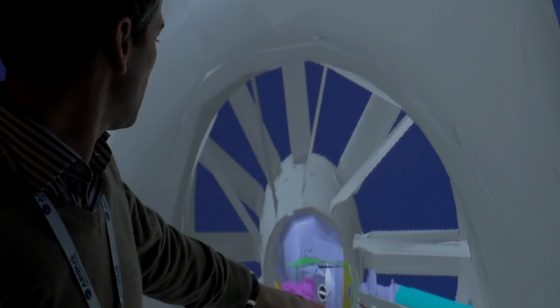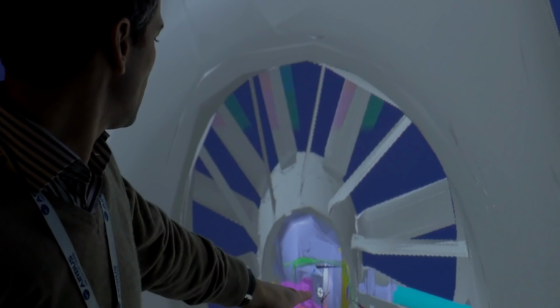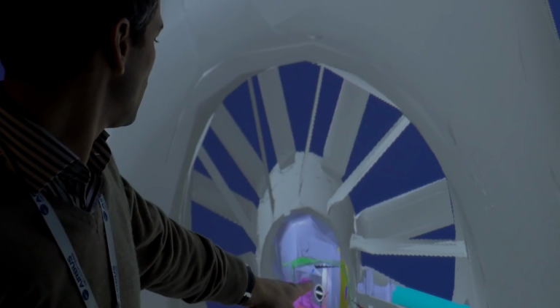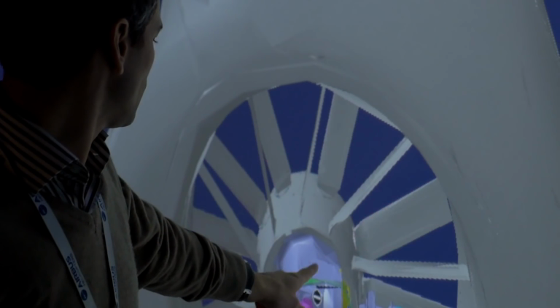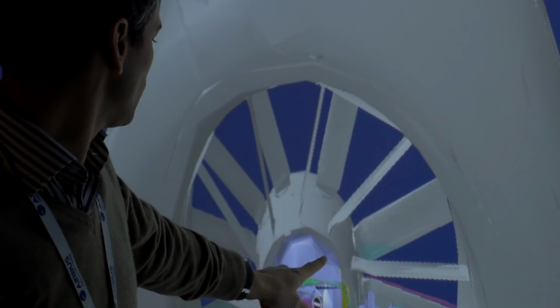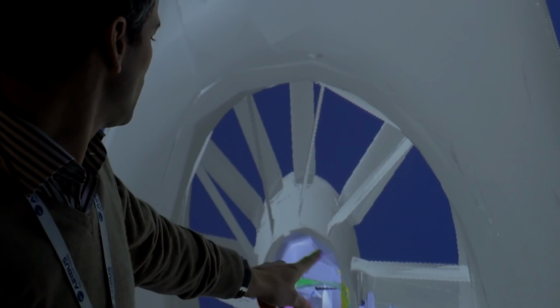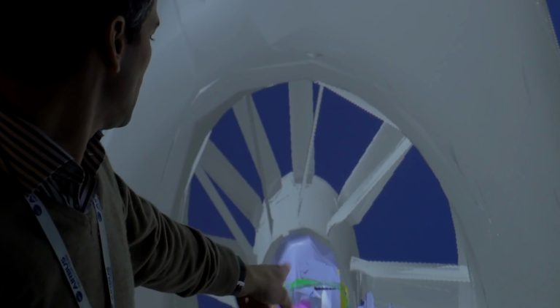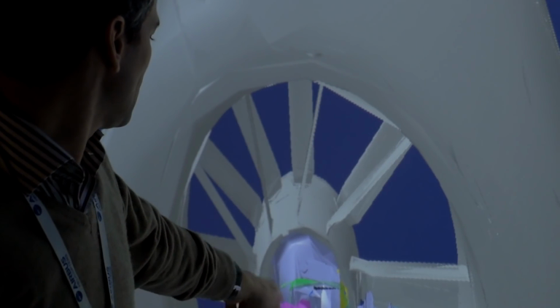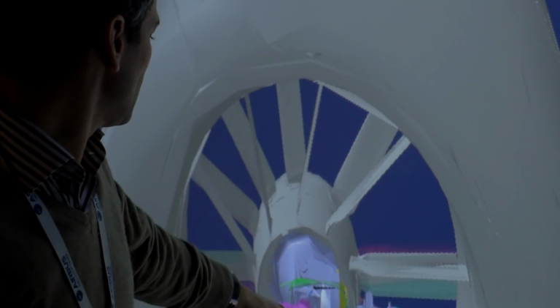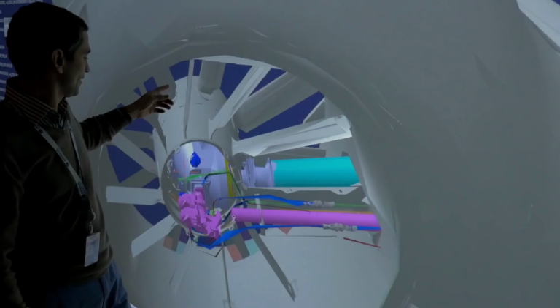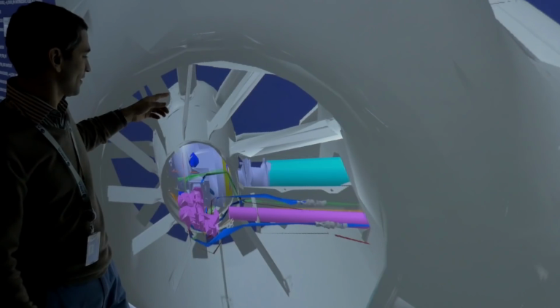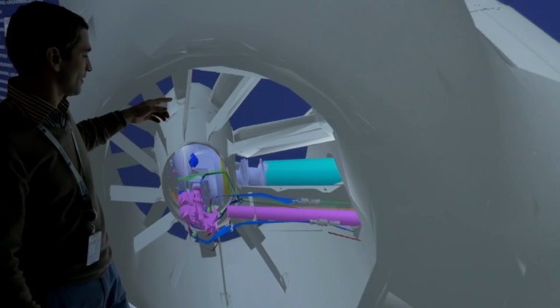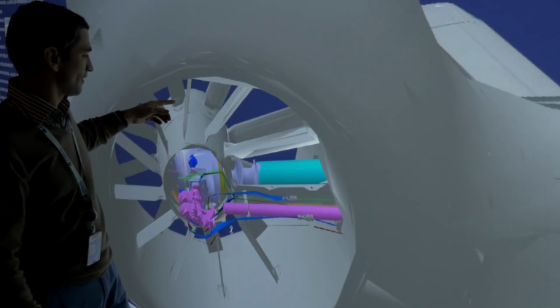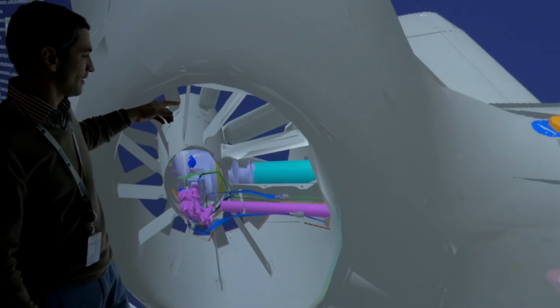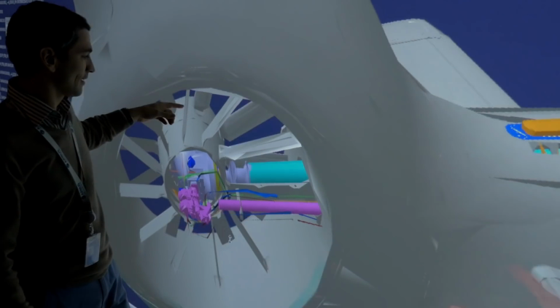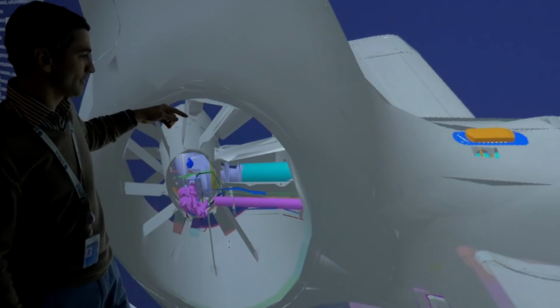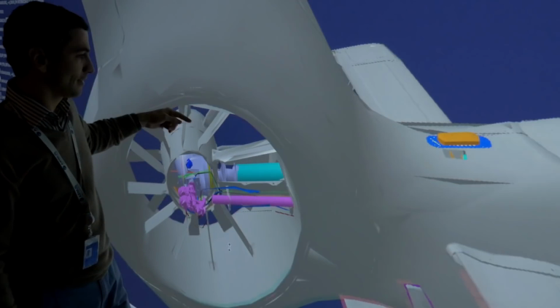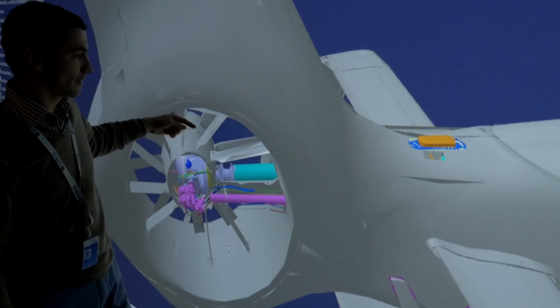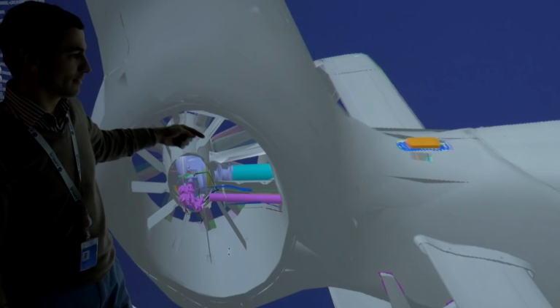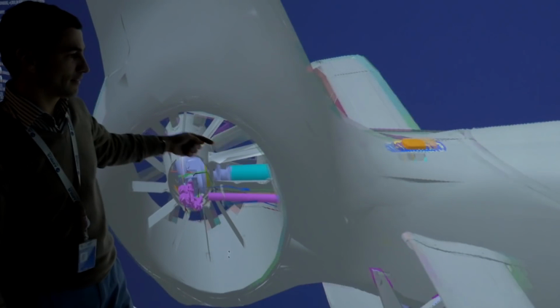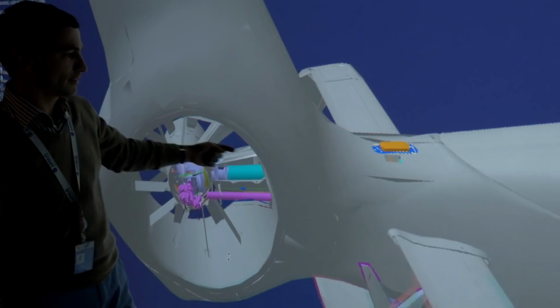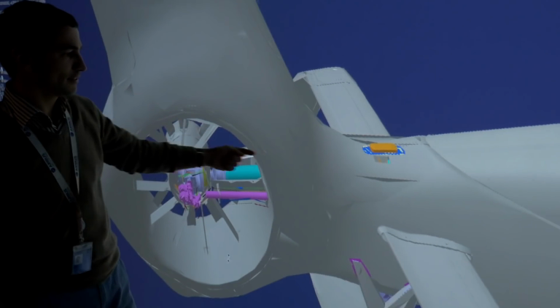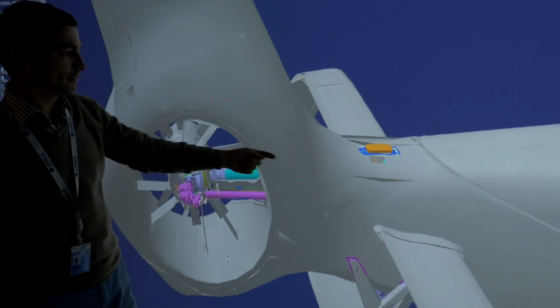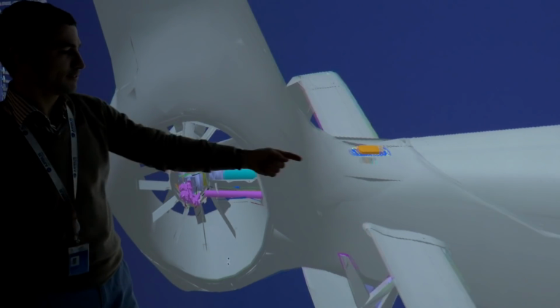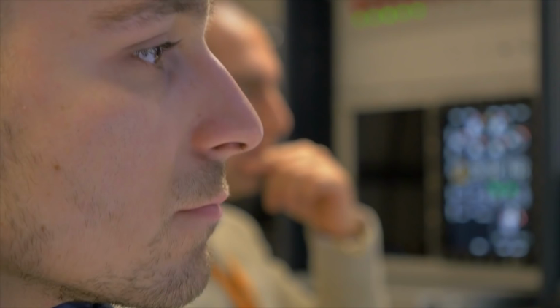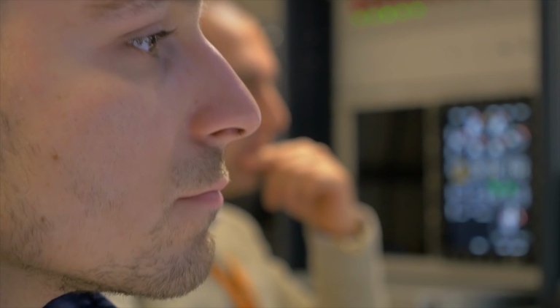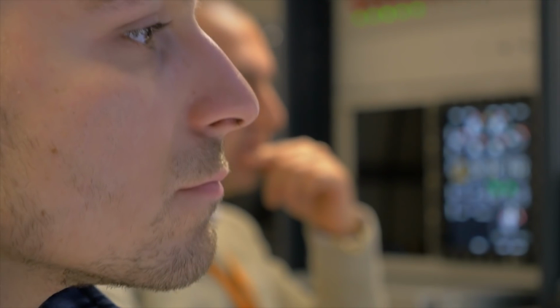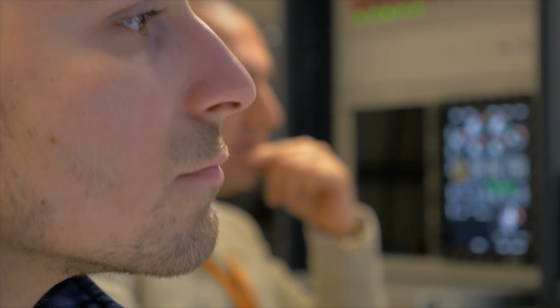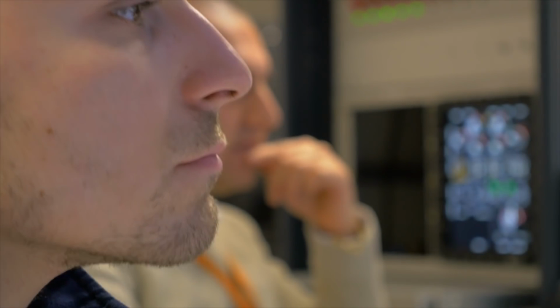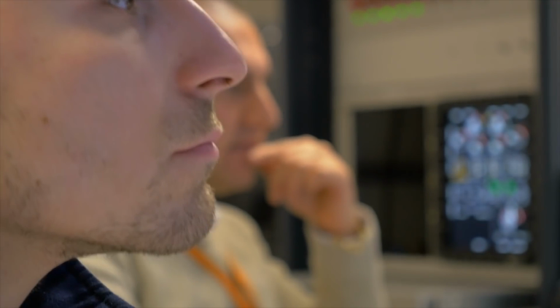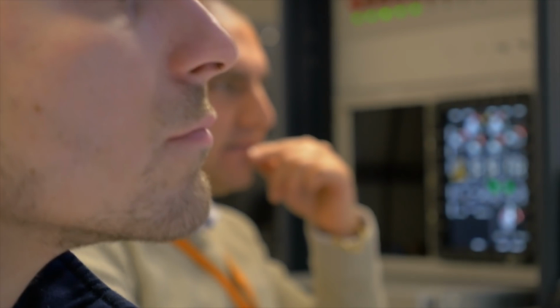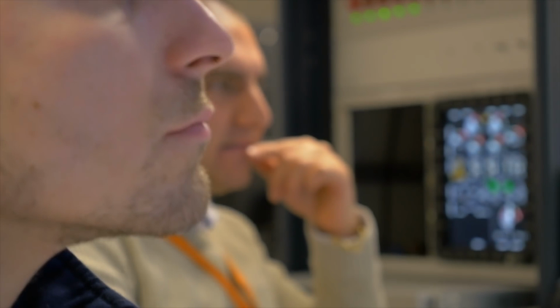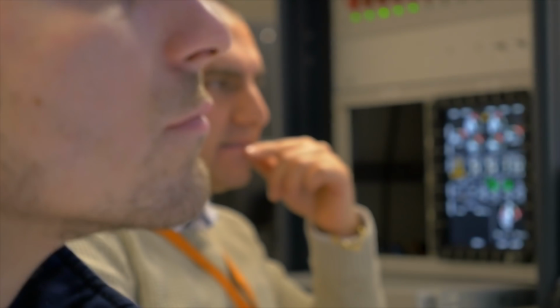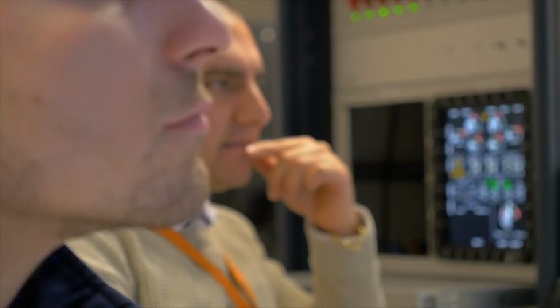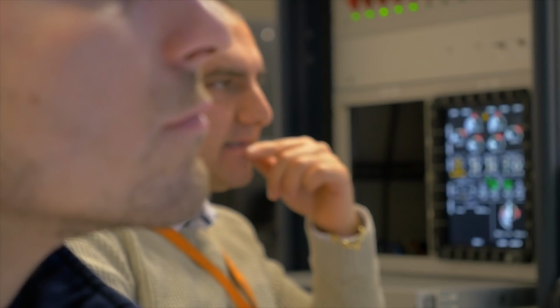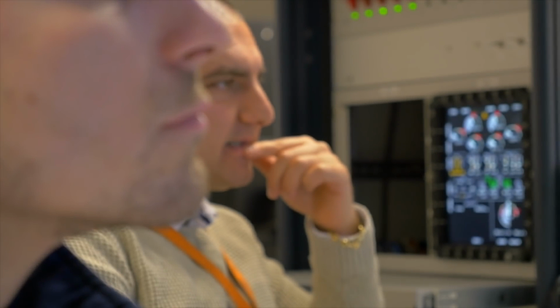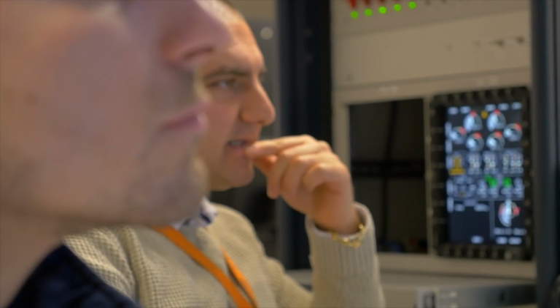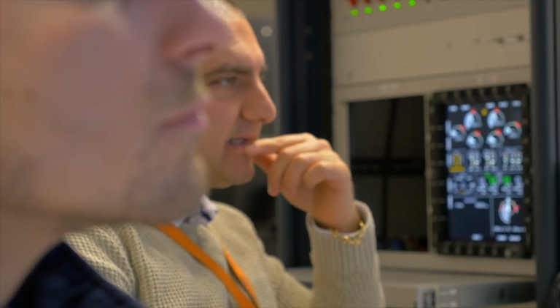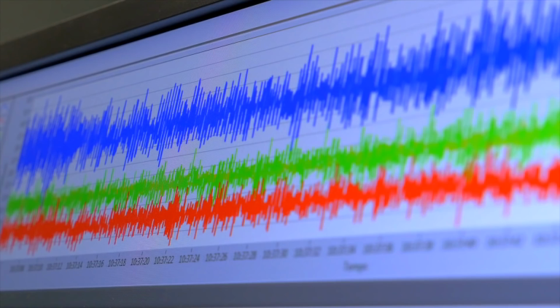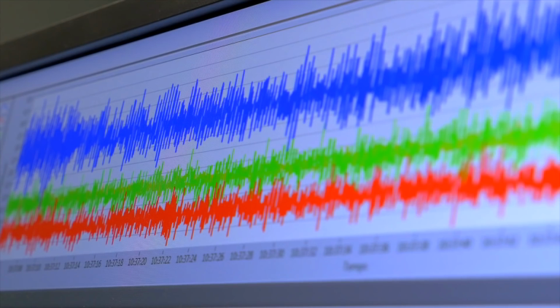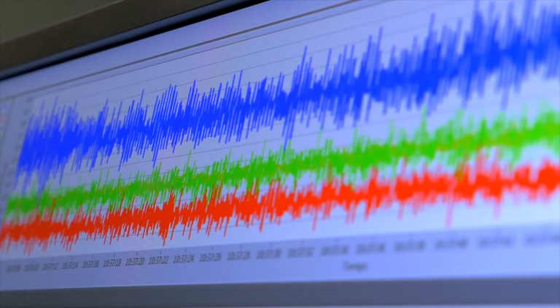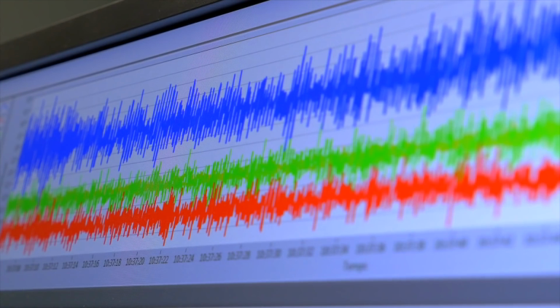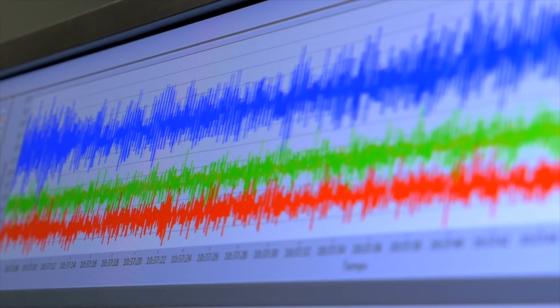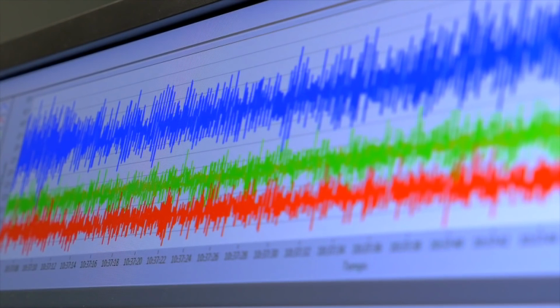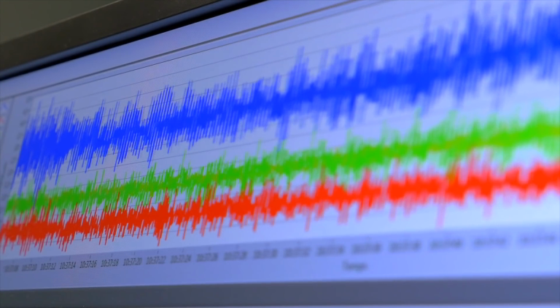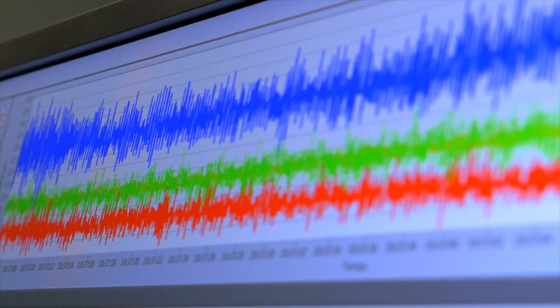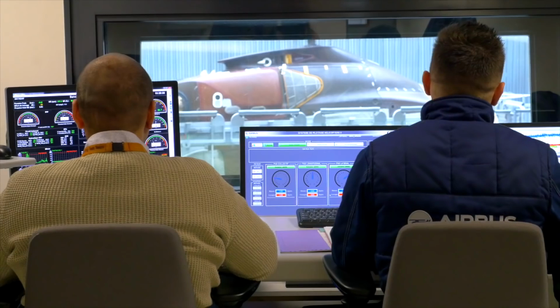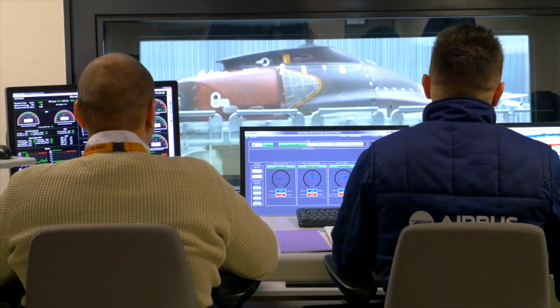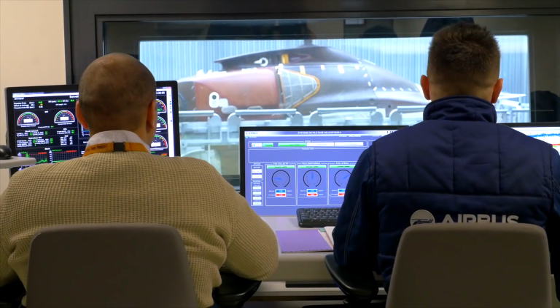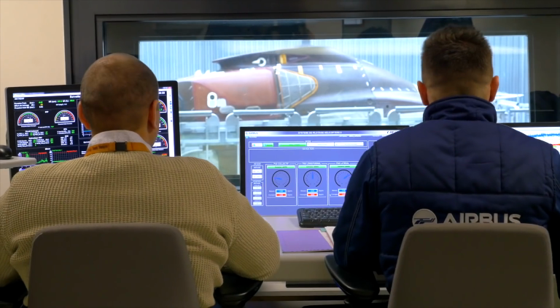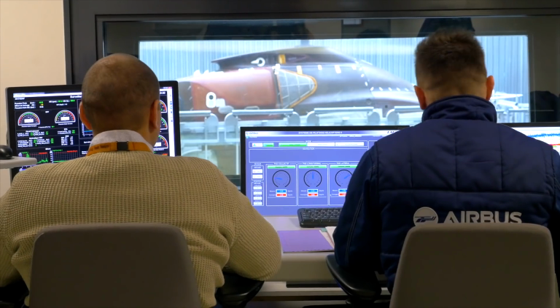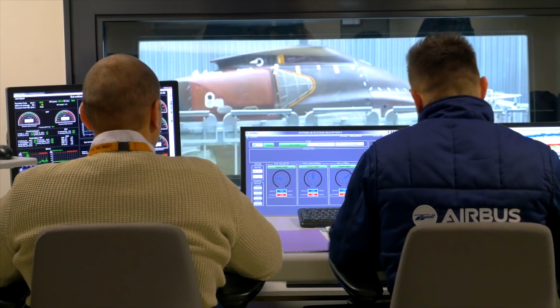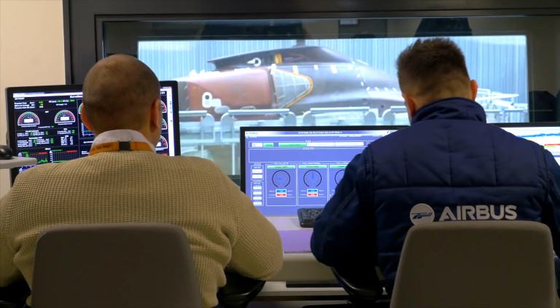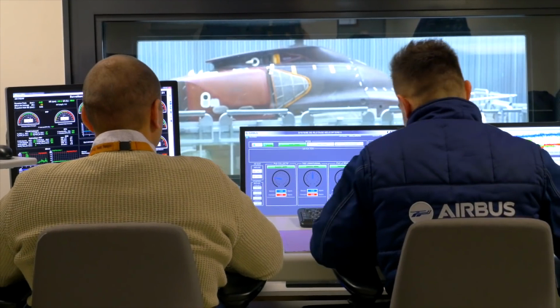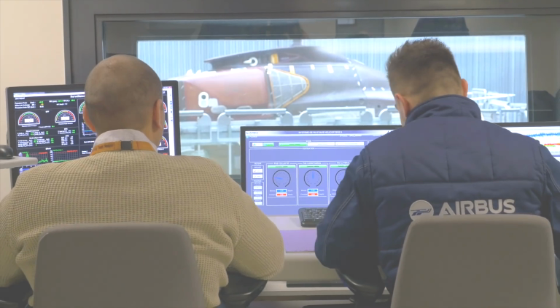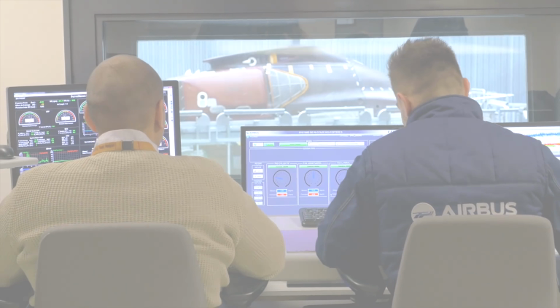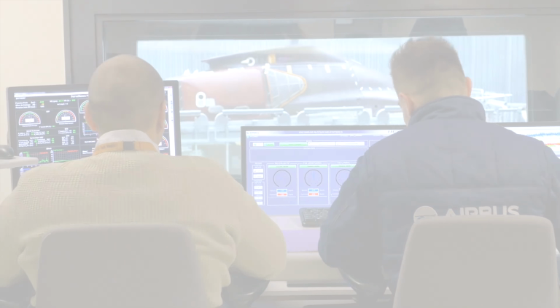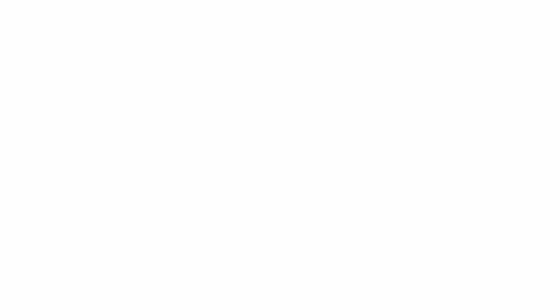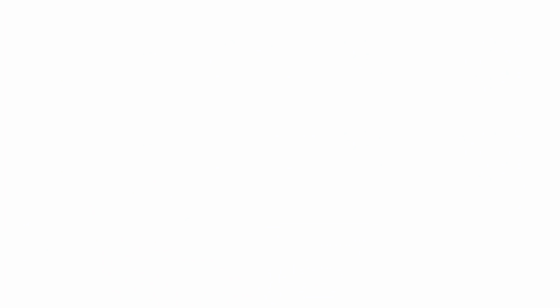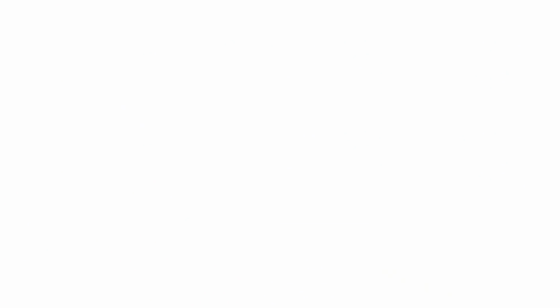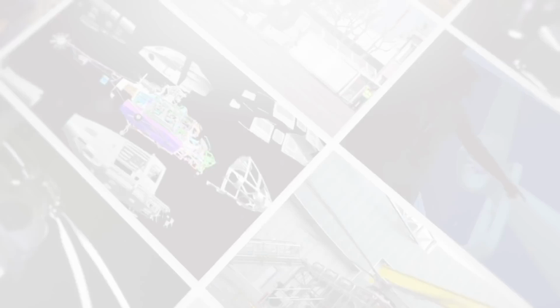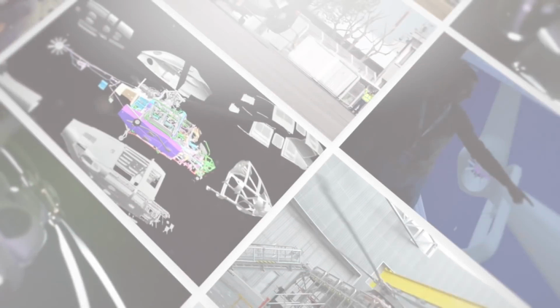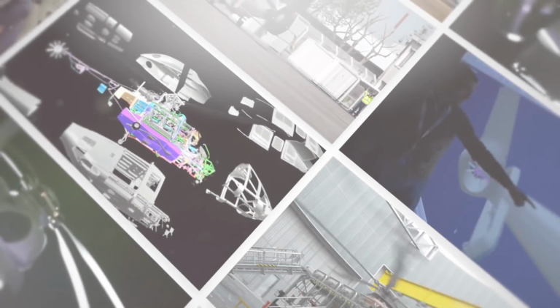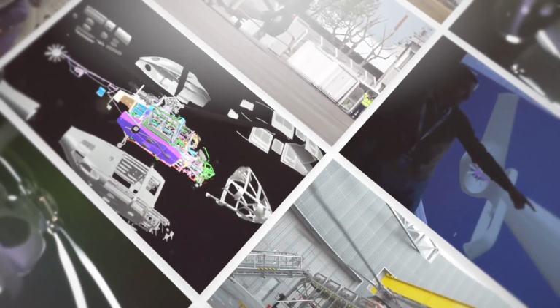From the design of the H160, every effort was made to make it the market's acoustic benchmark.